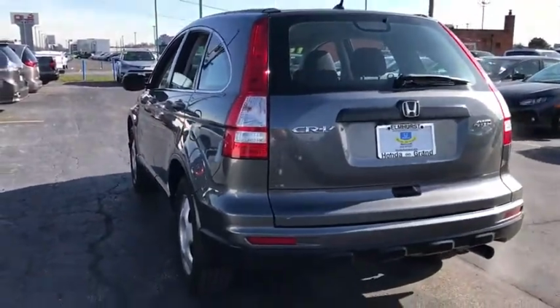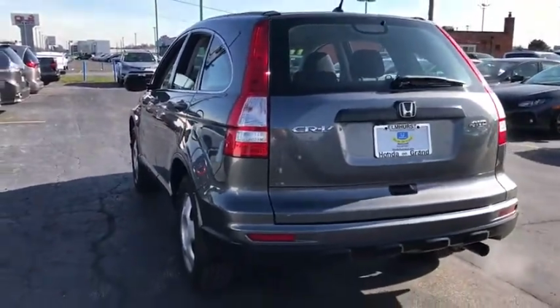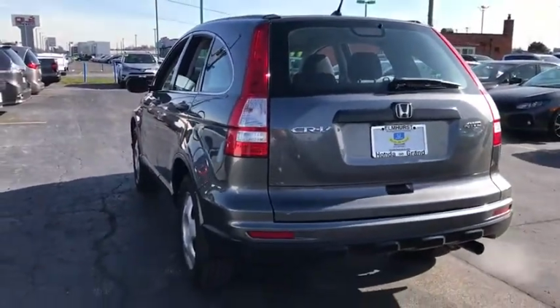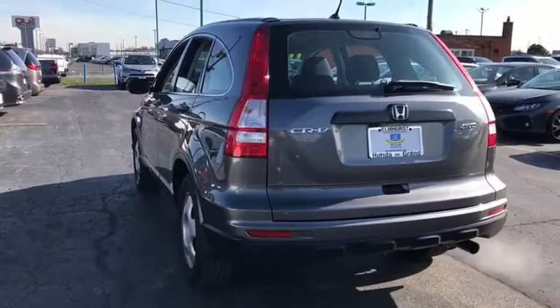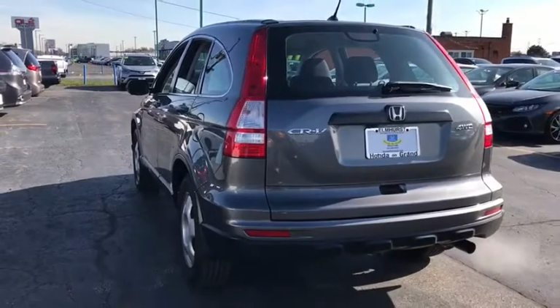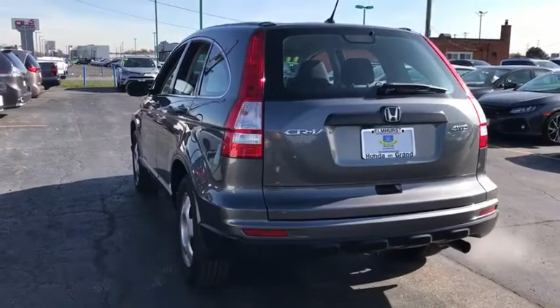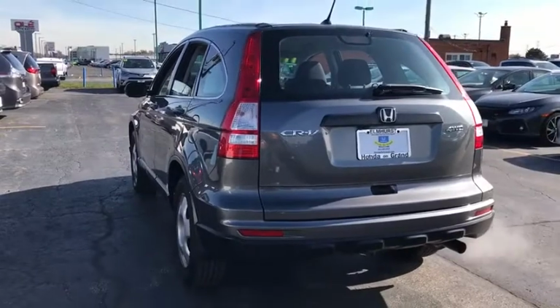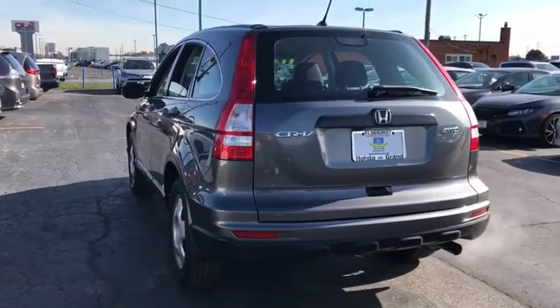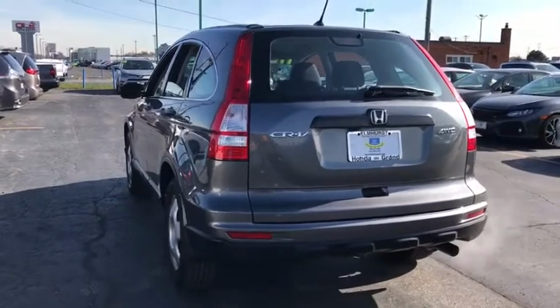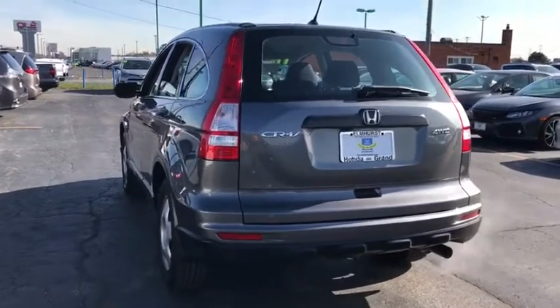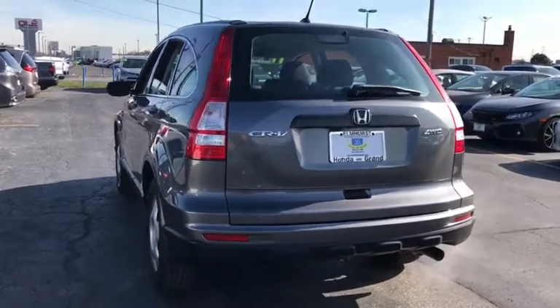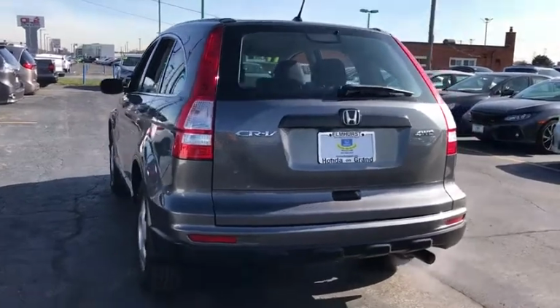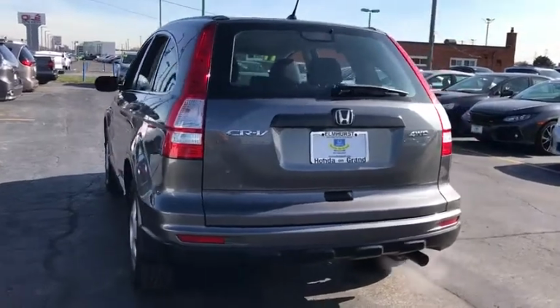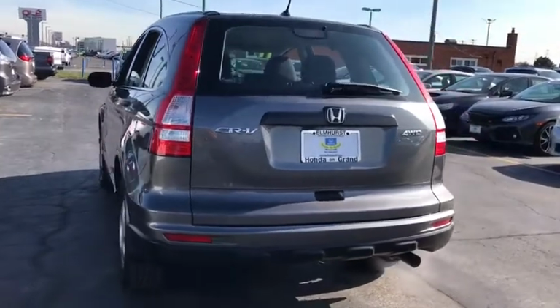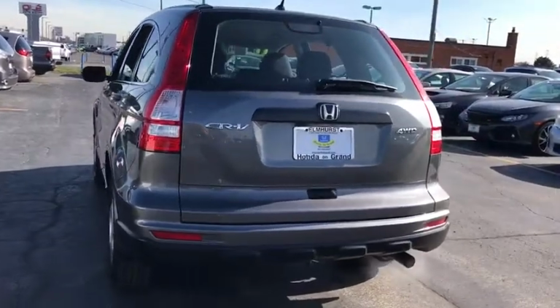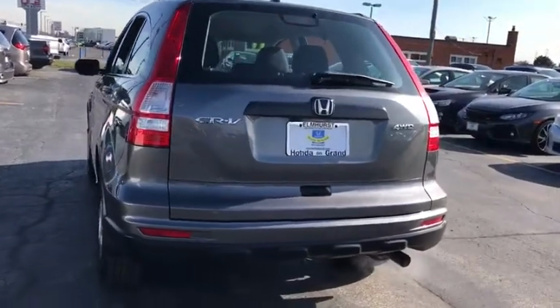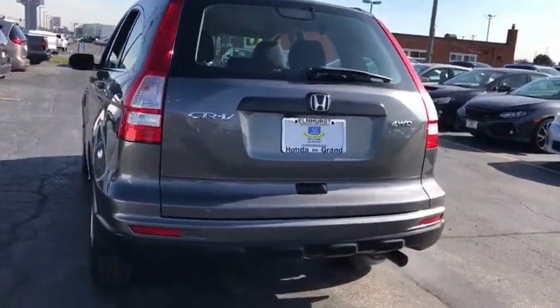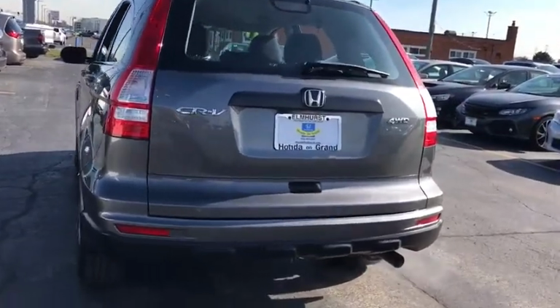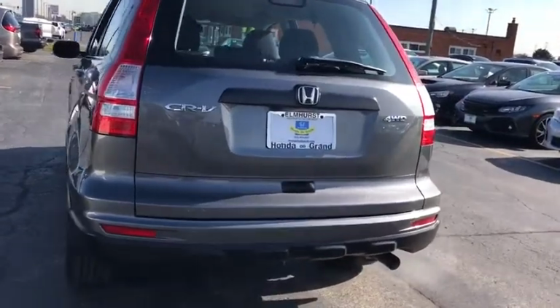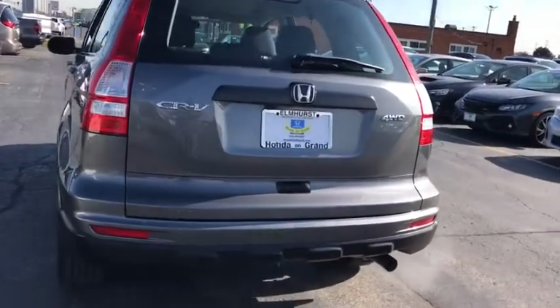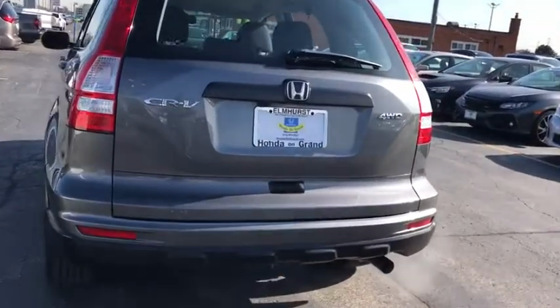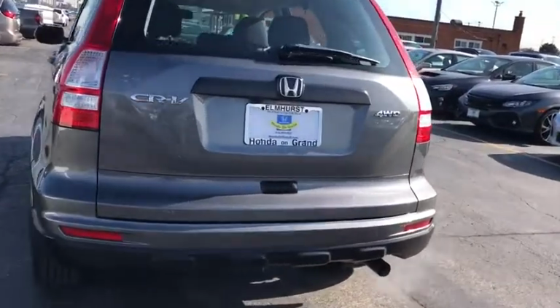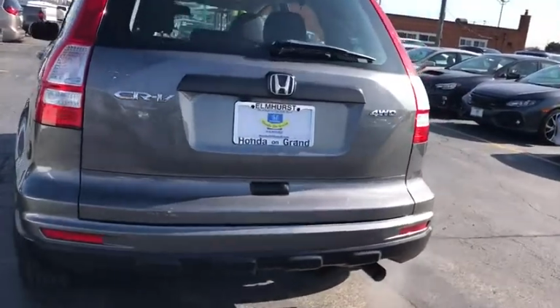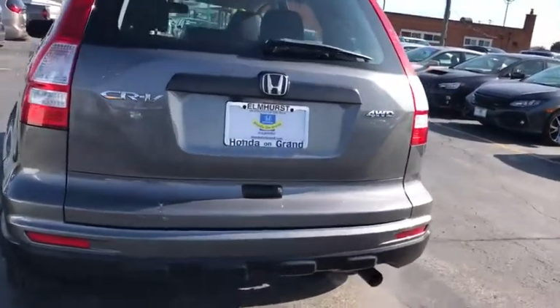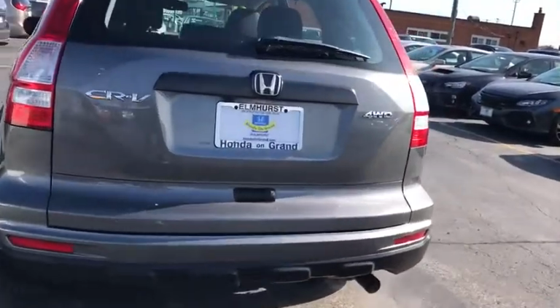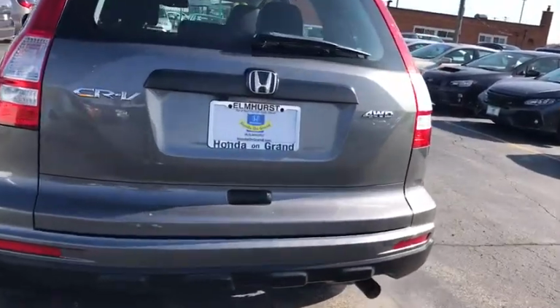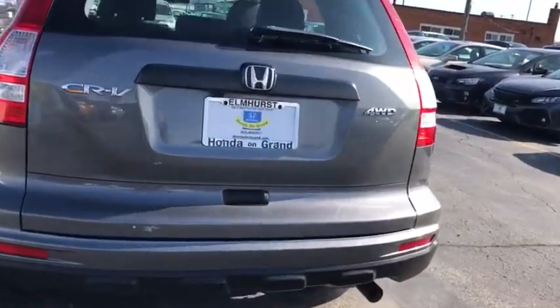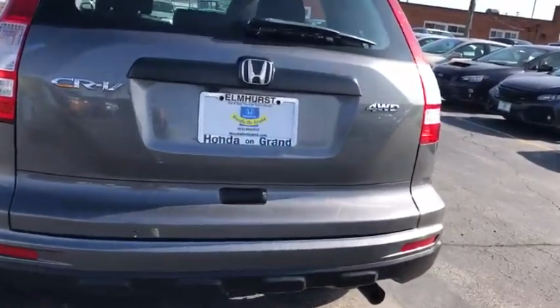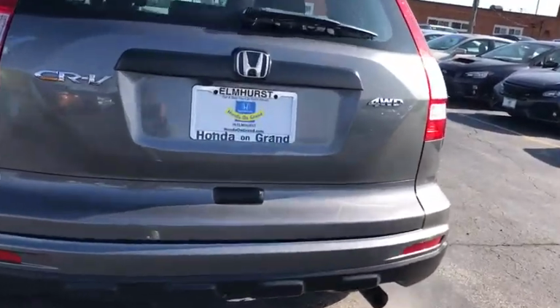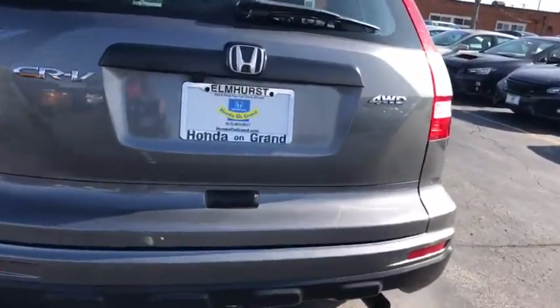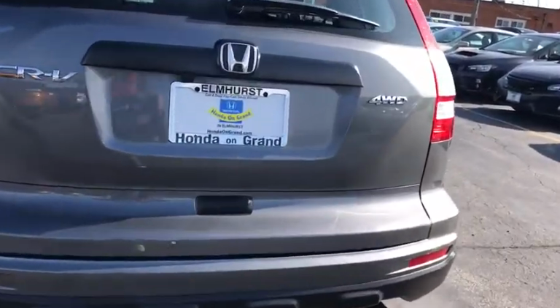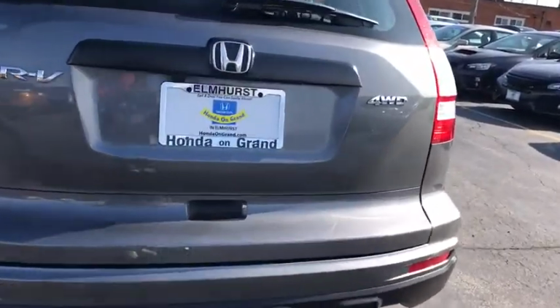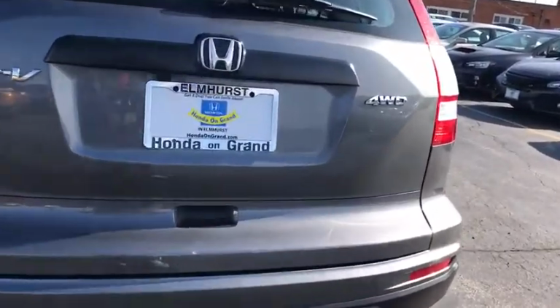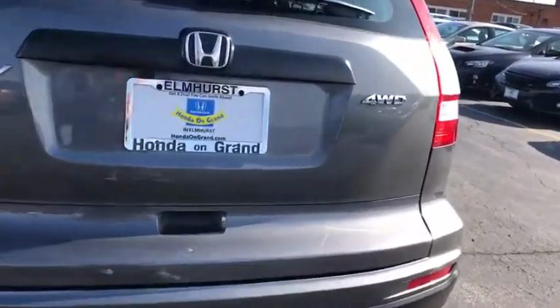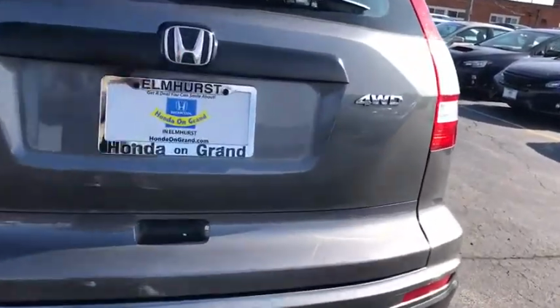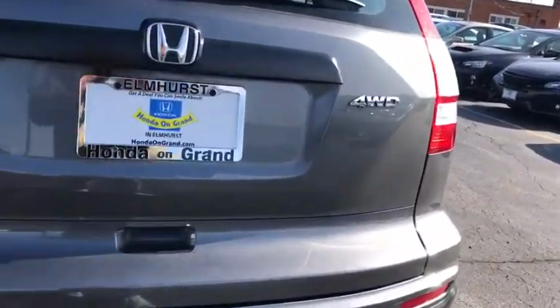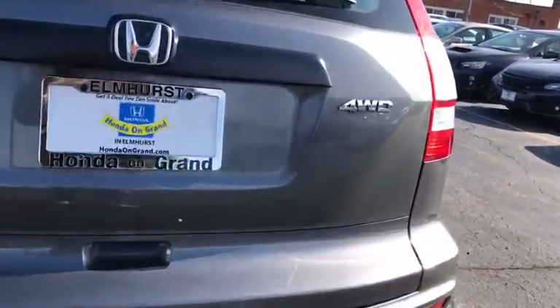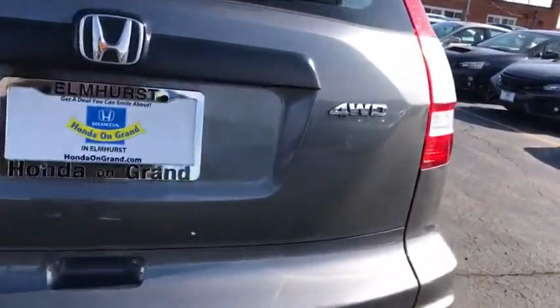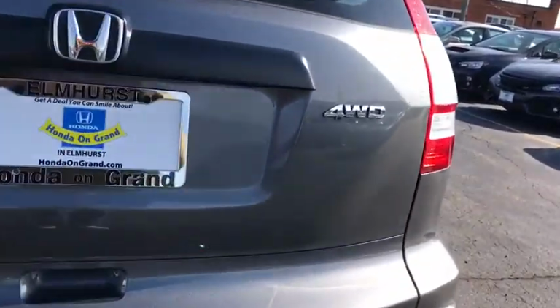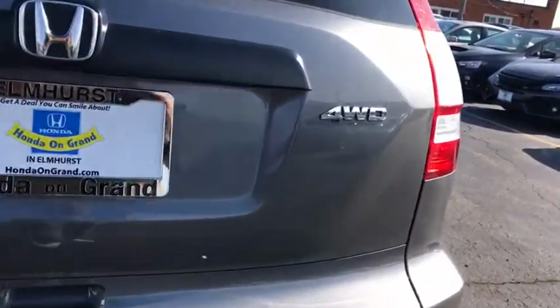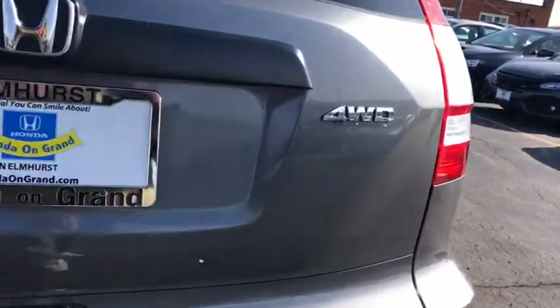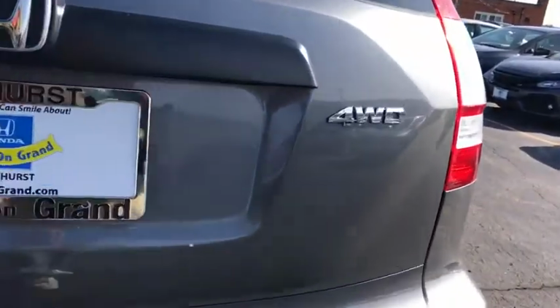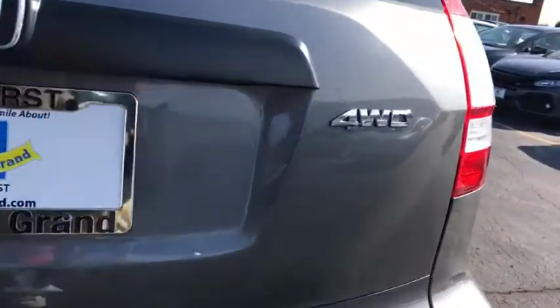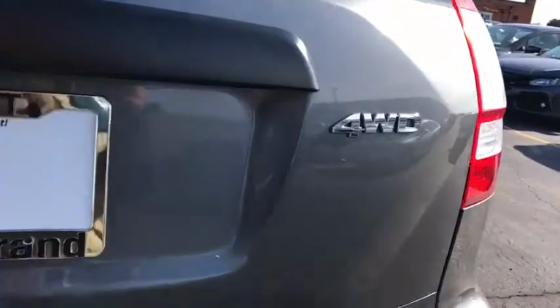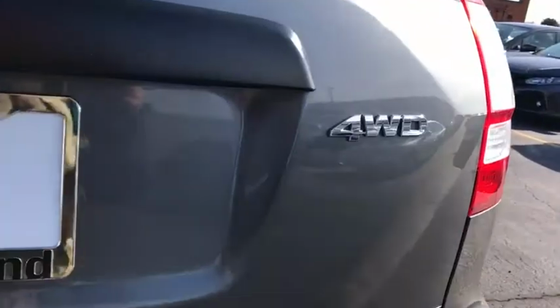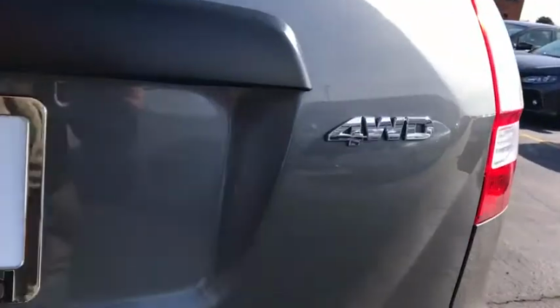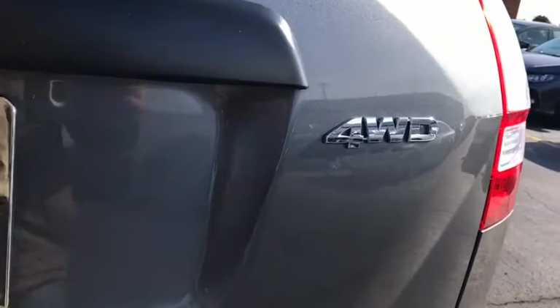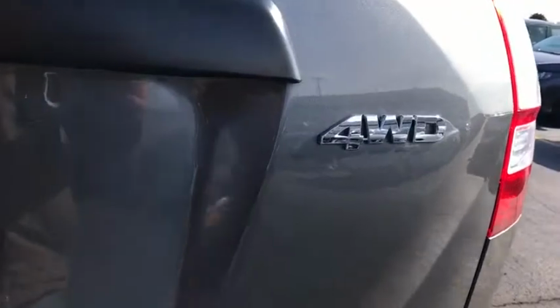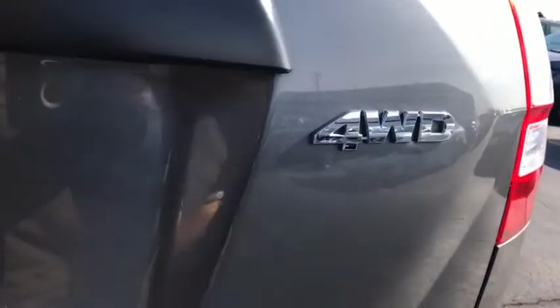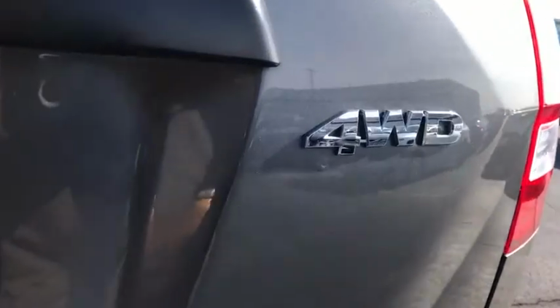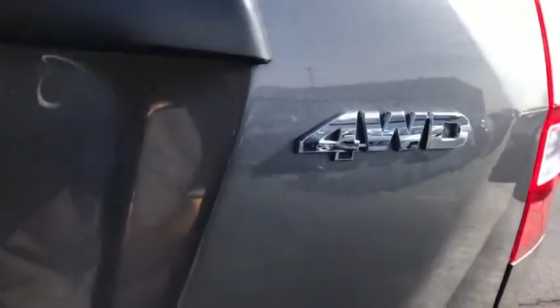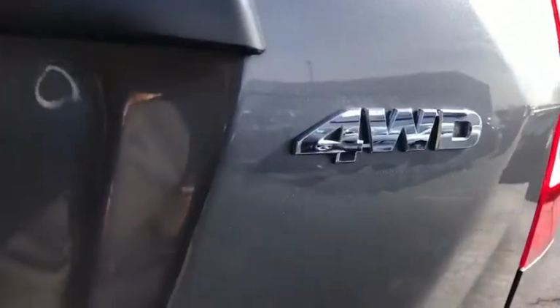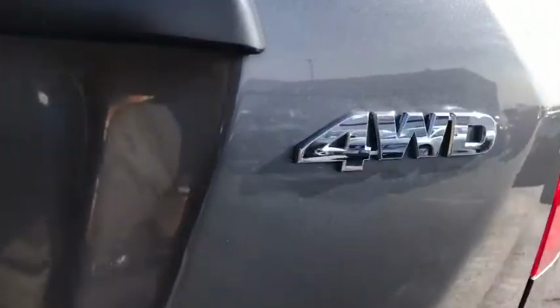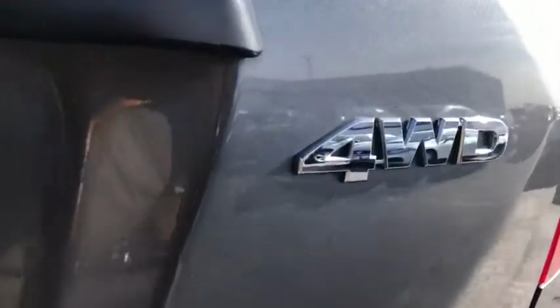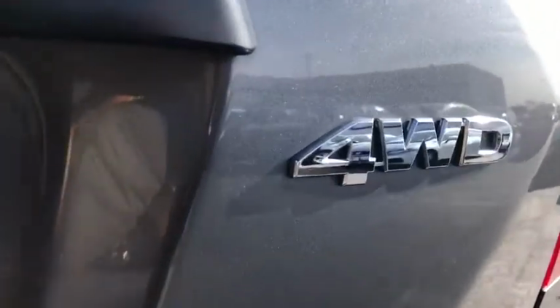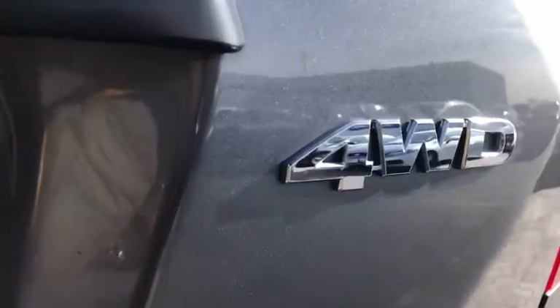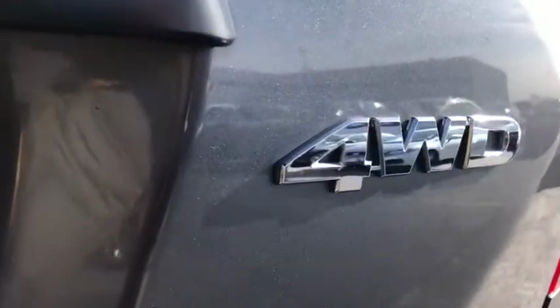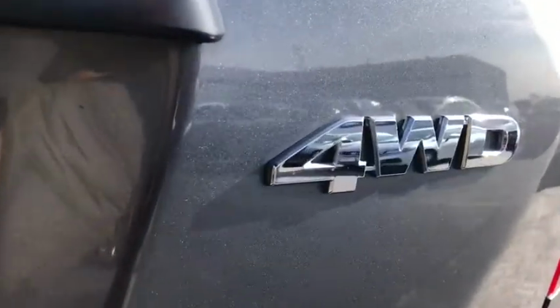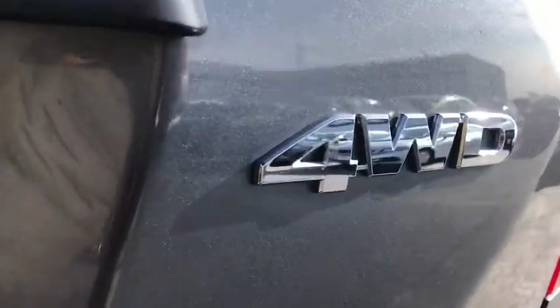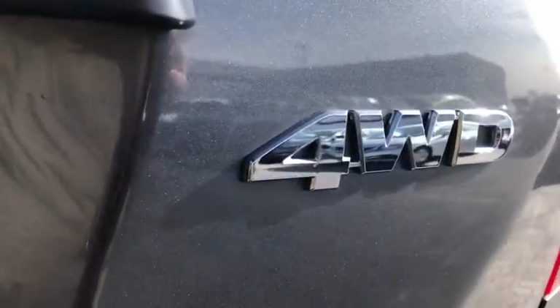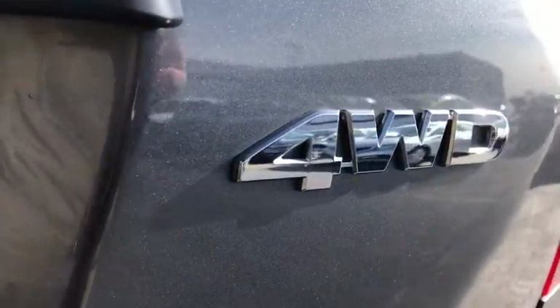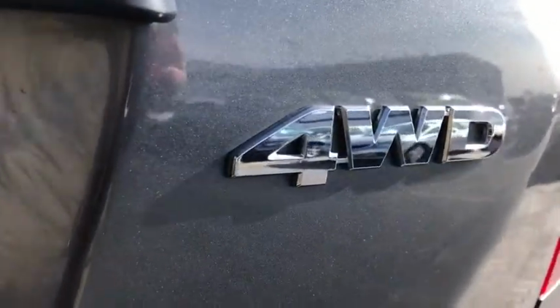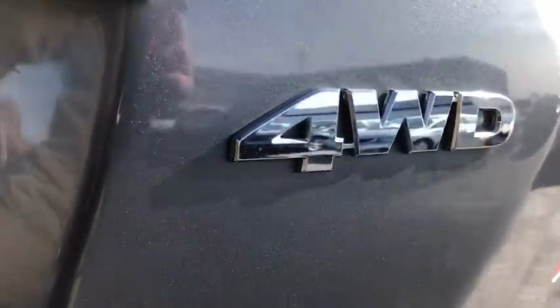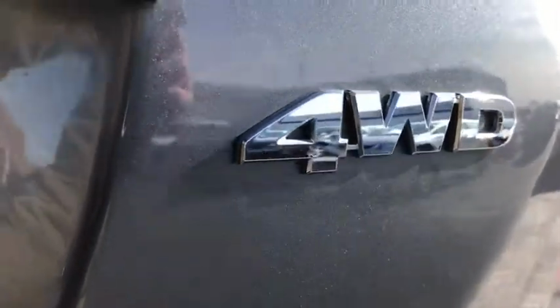I'm going to get it before someone else does.